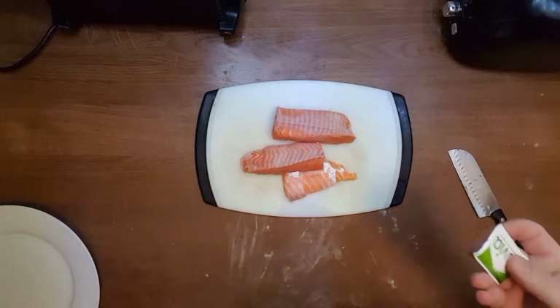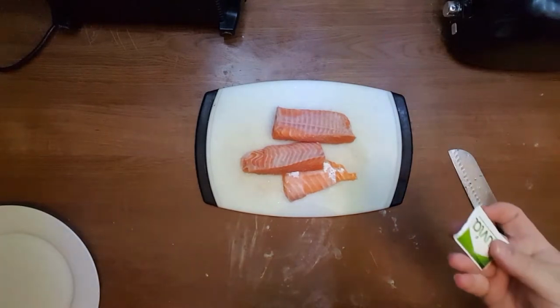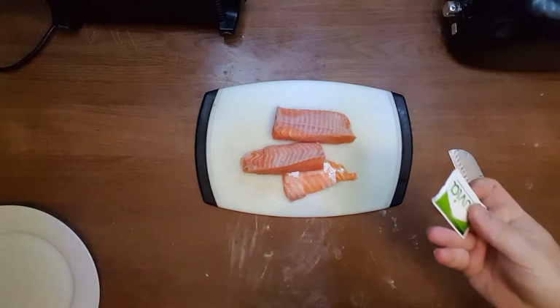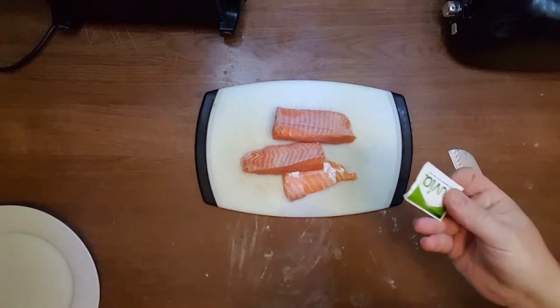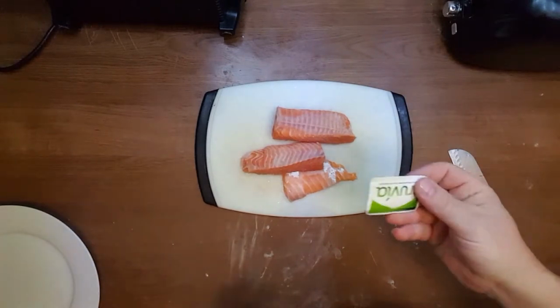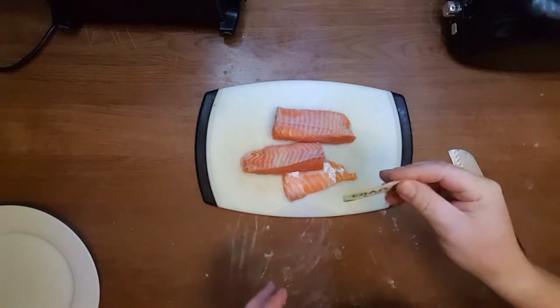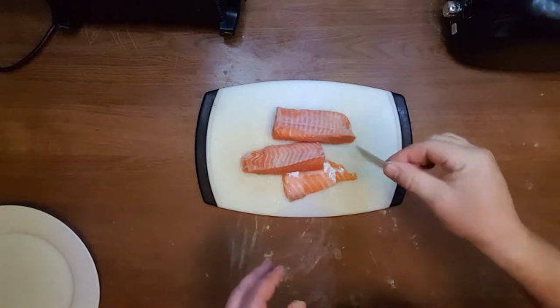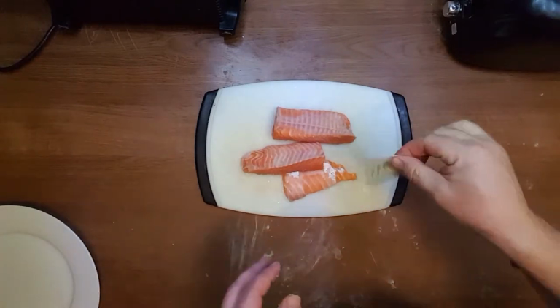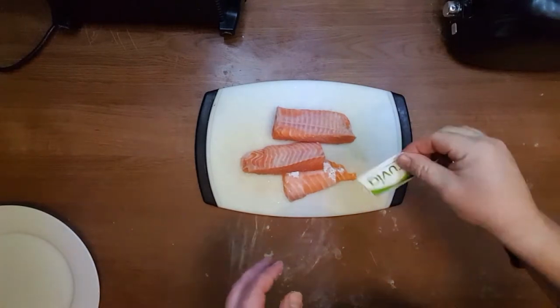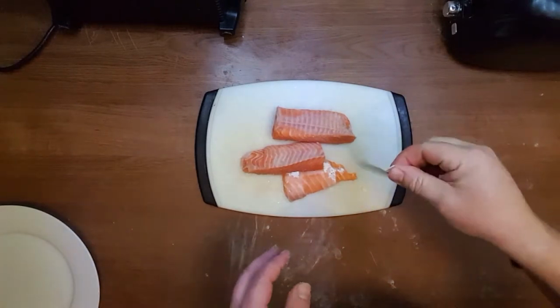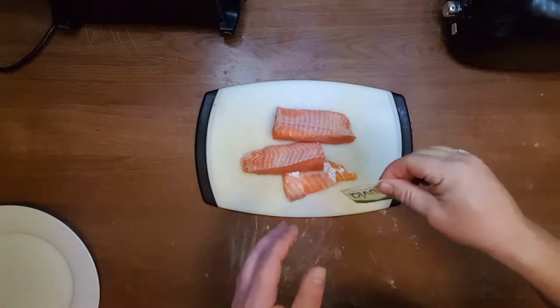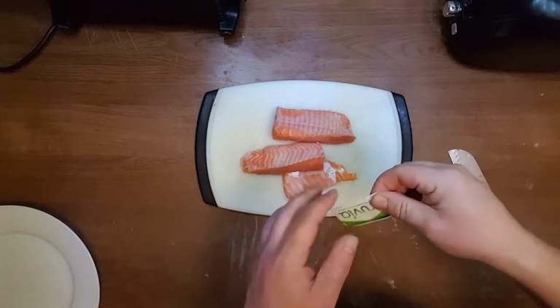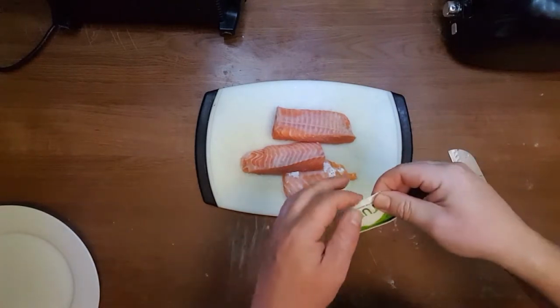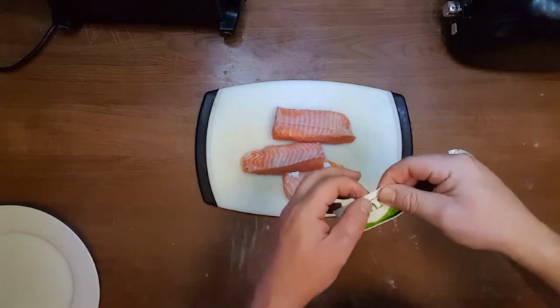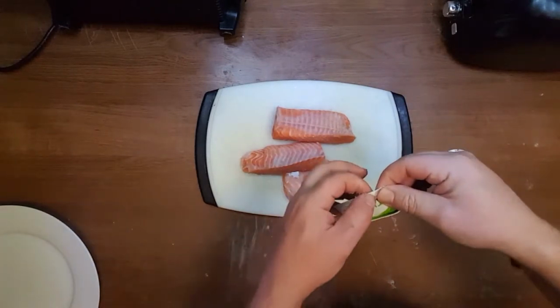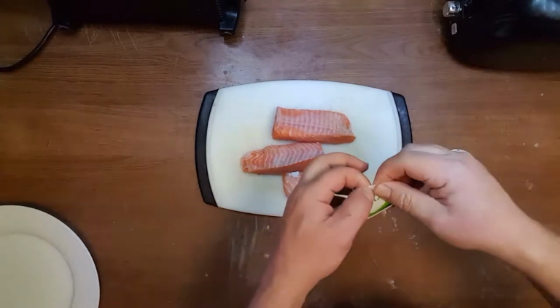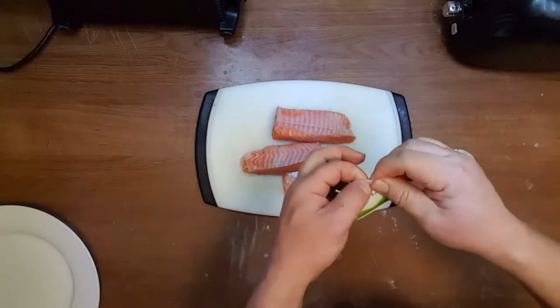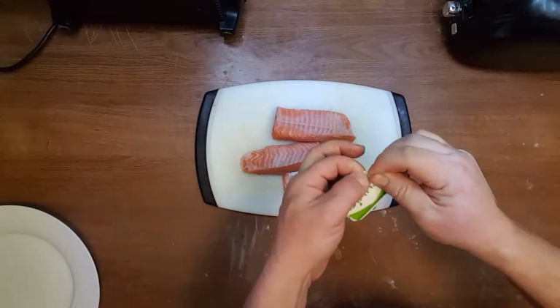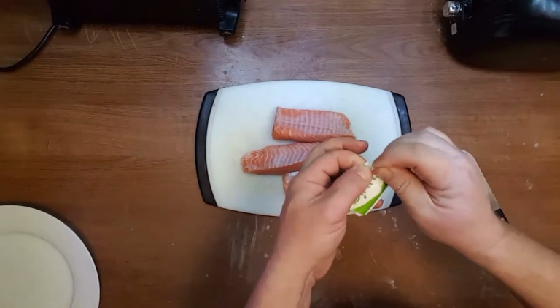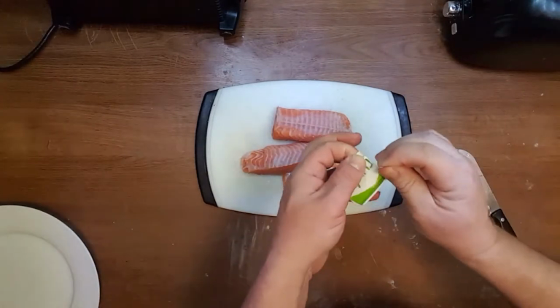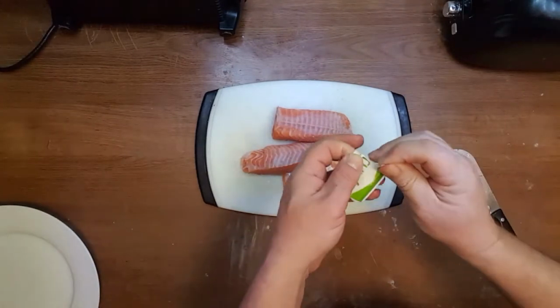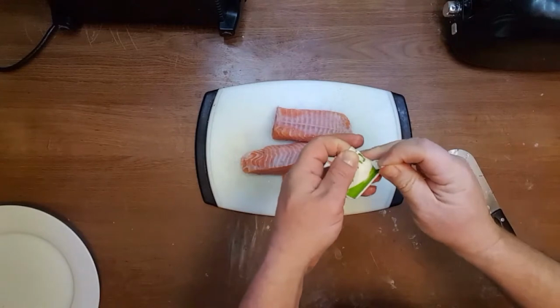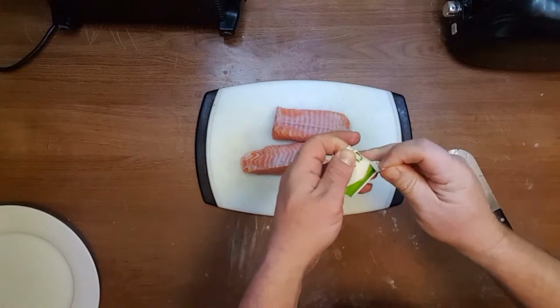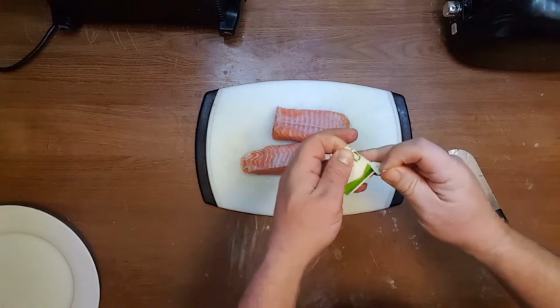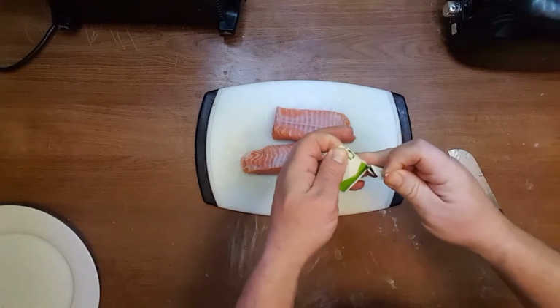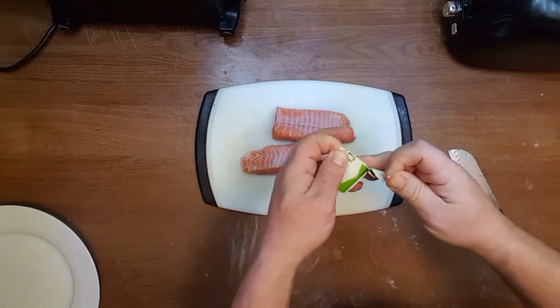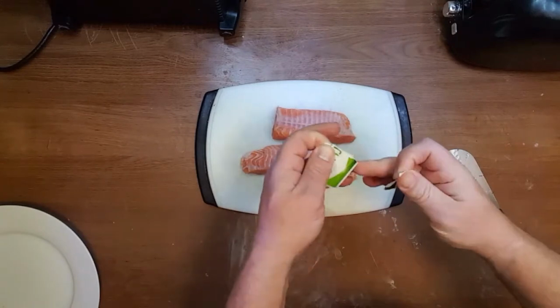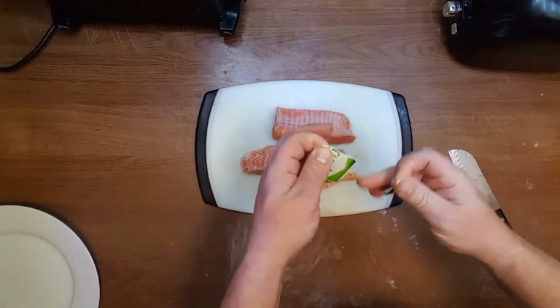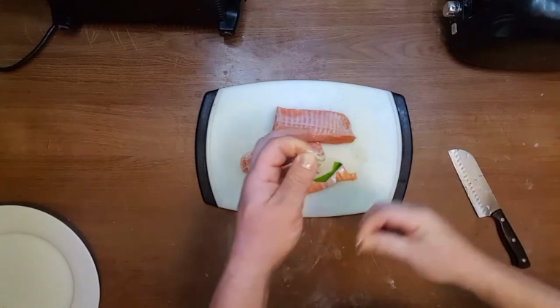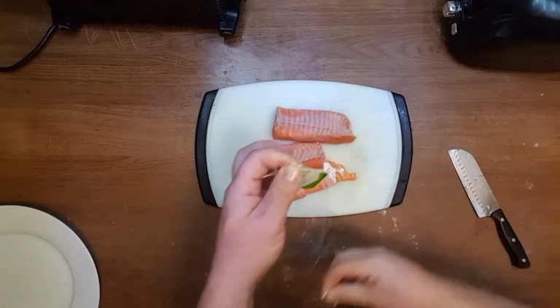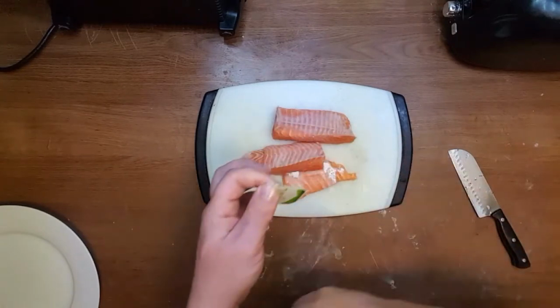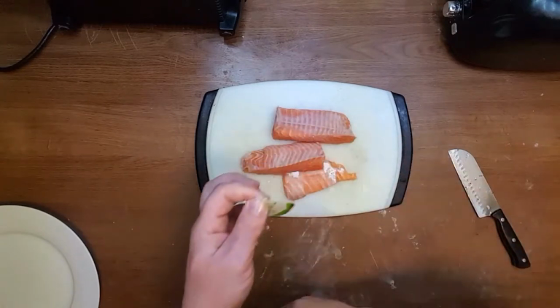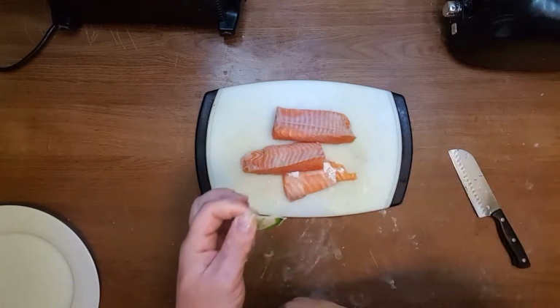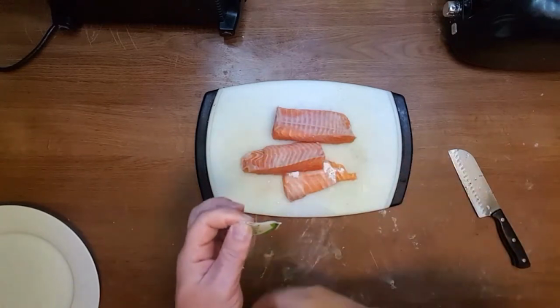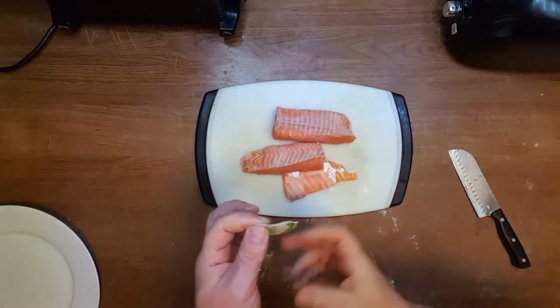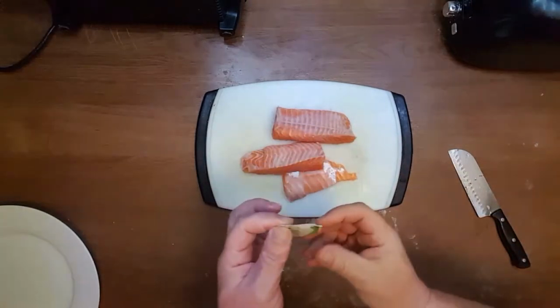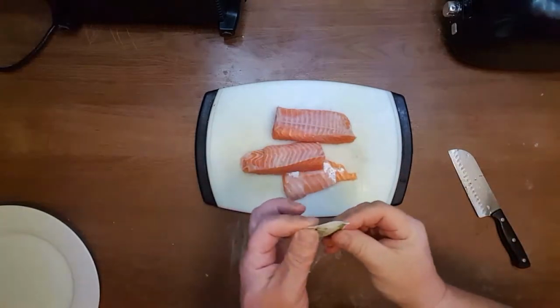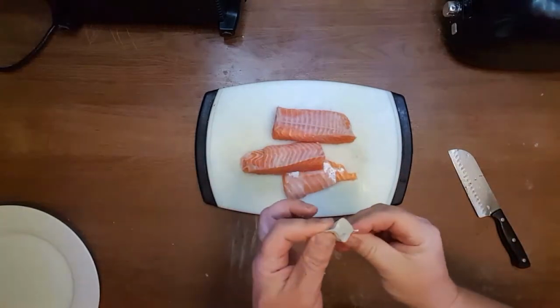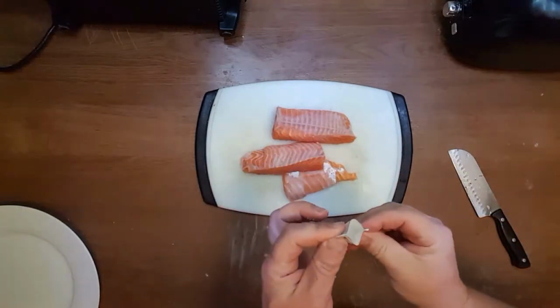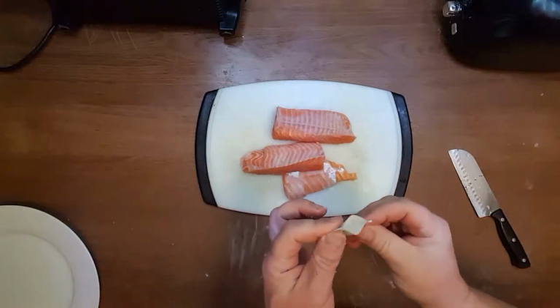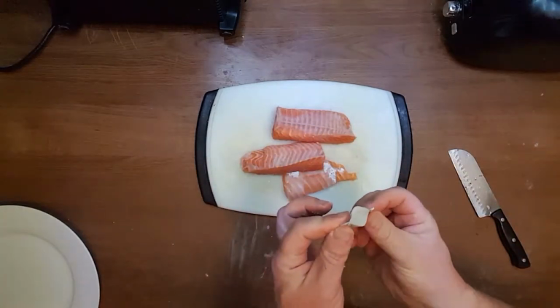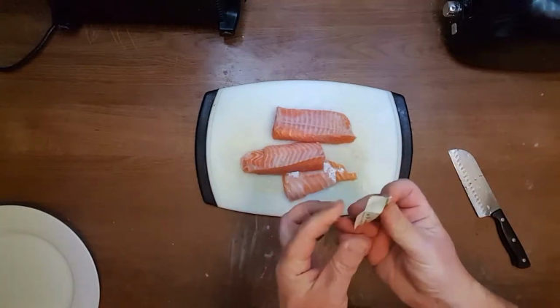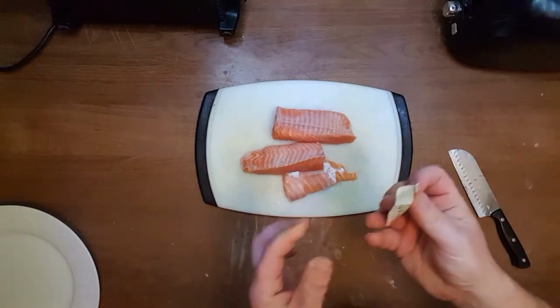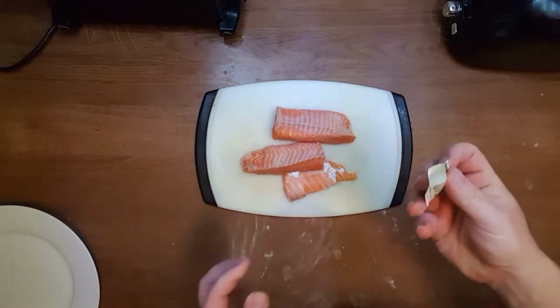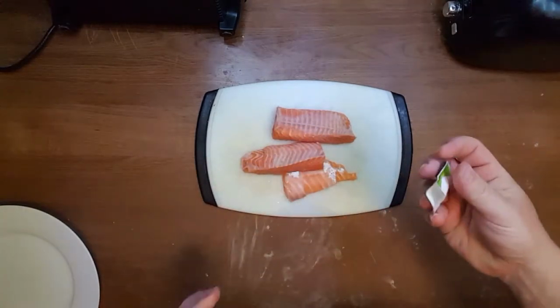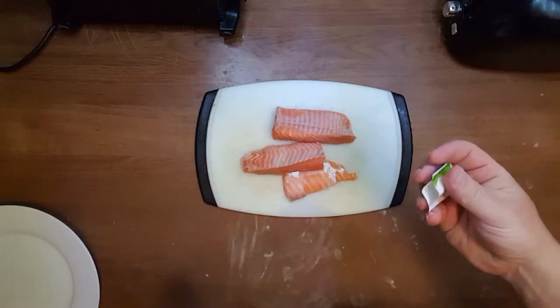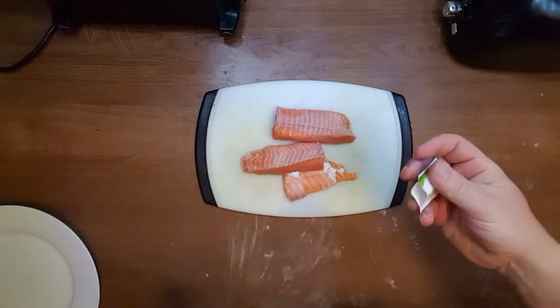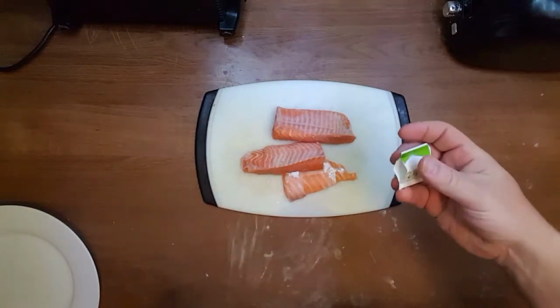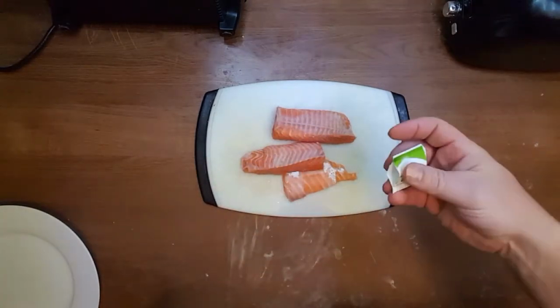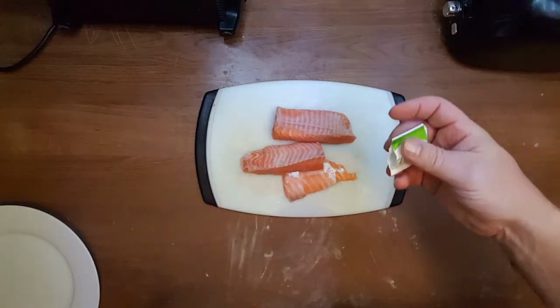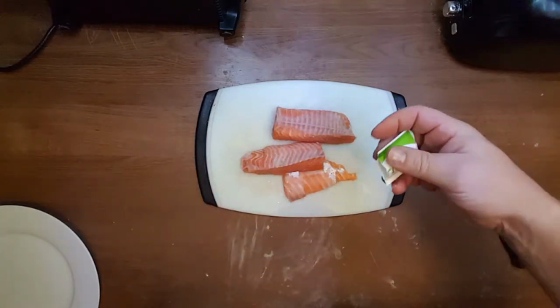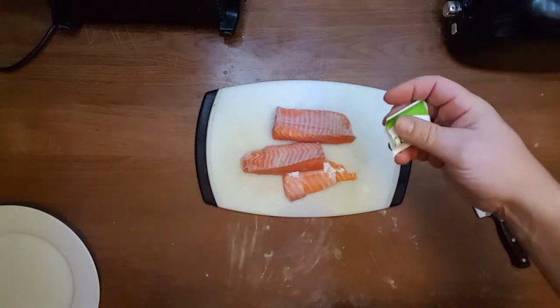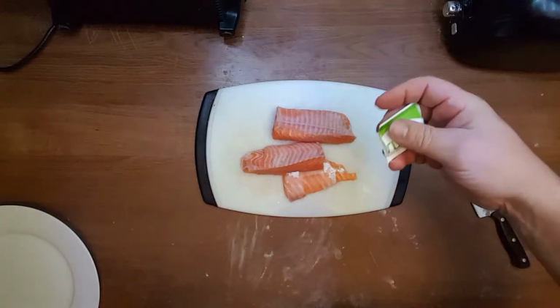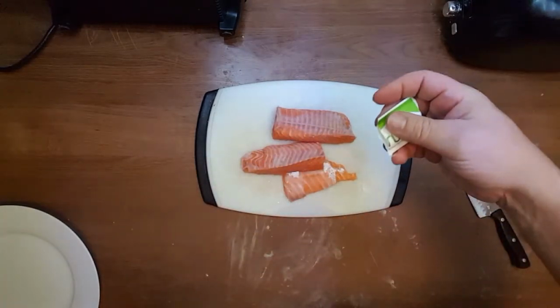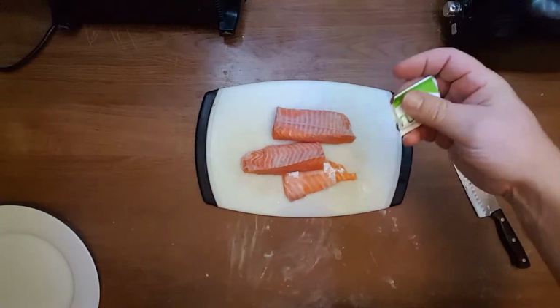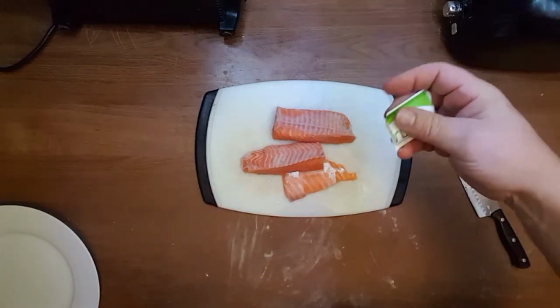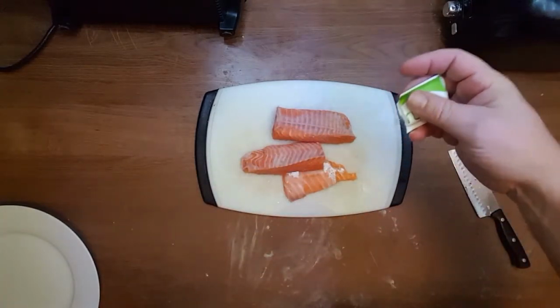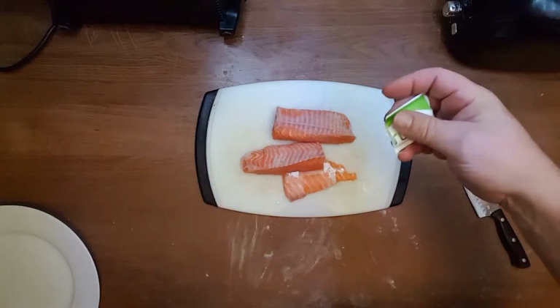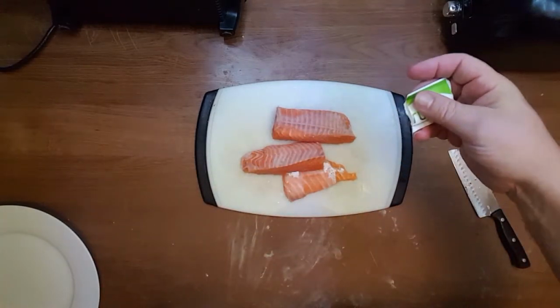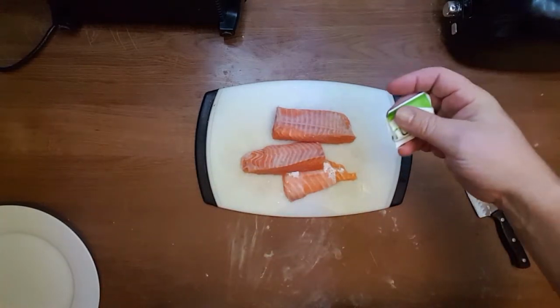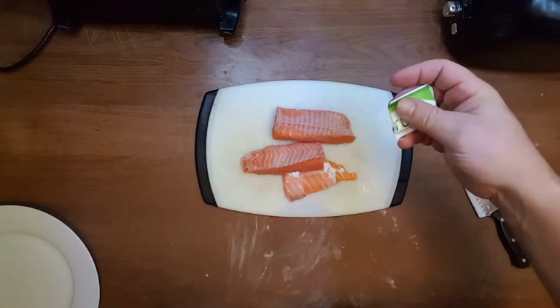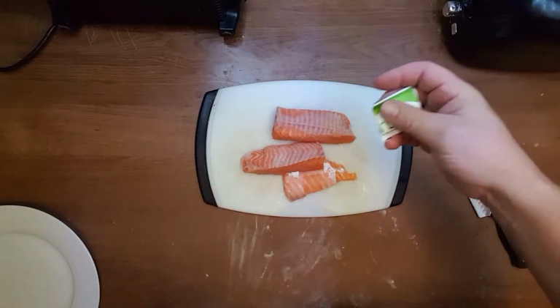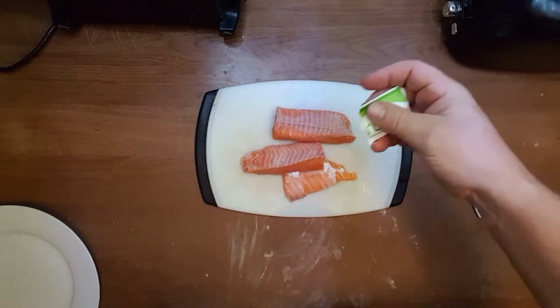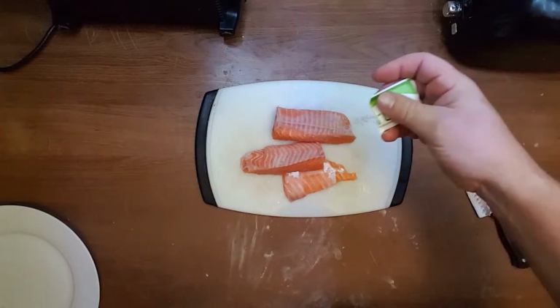Here is the Truvia sweetener. I'm going to sprinkle it as well.